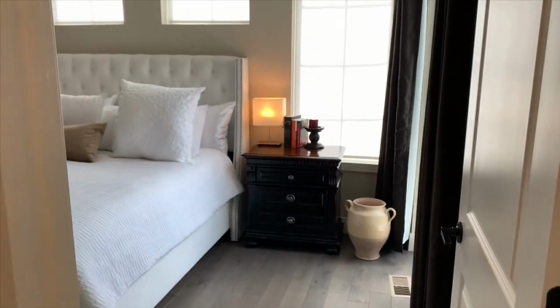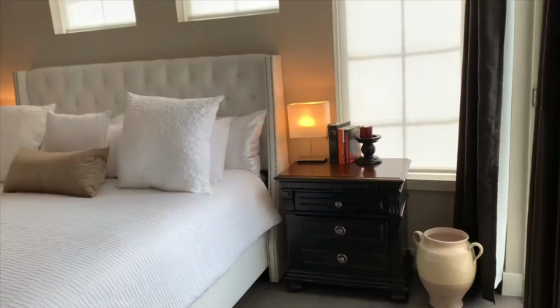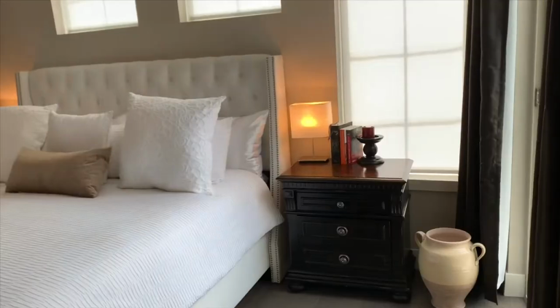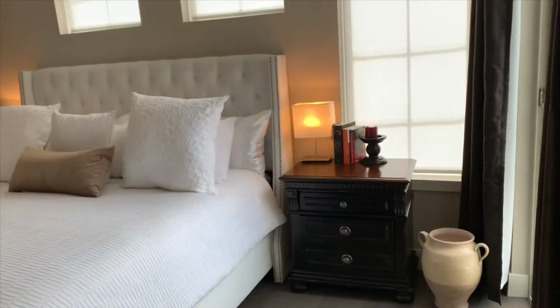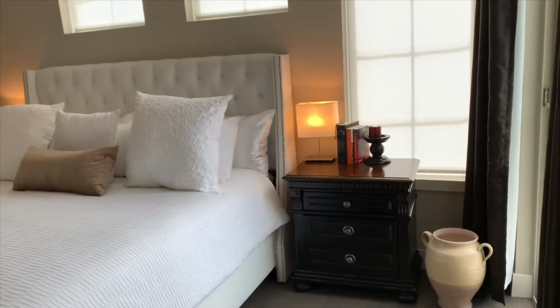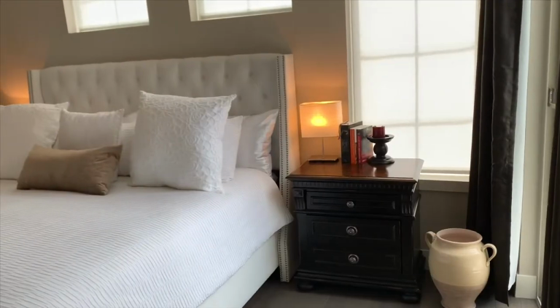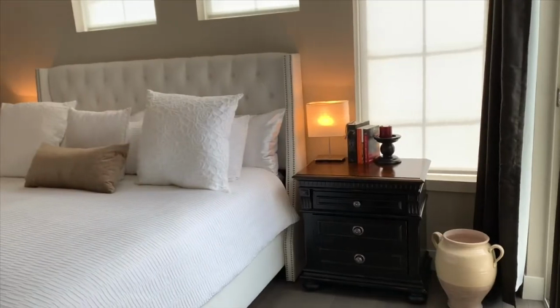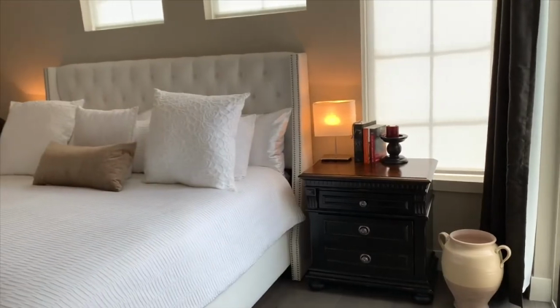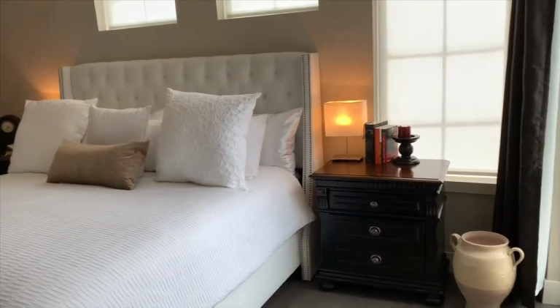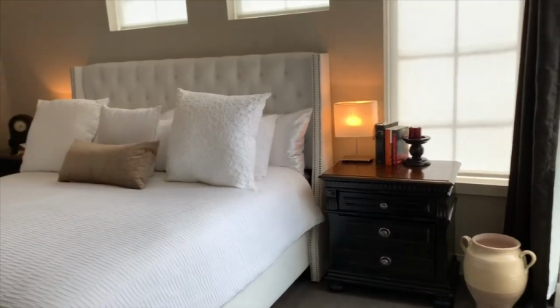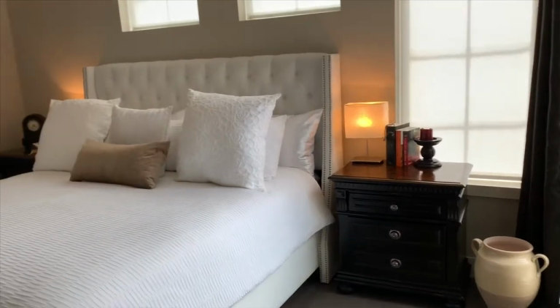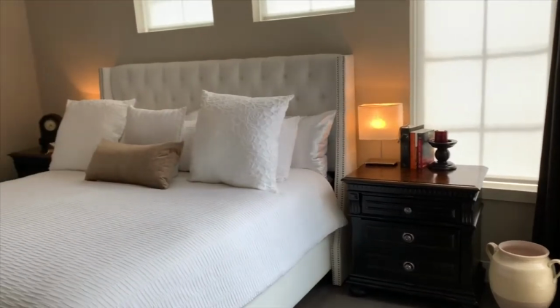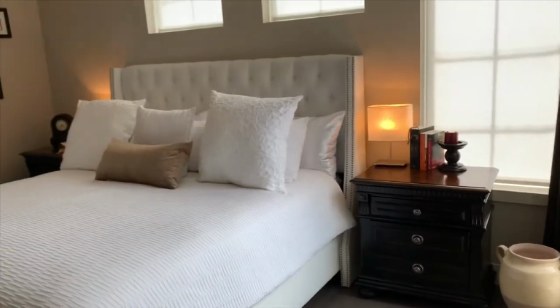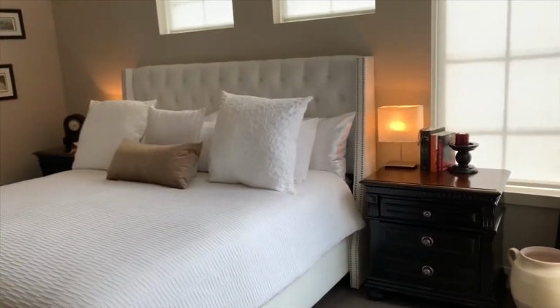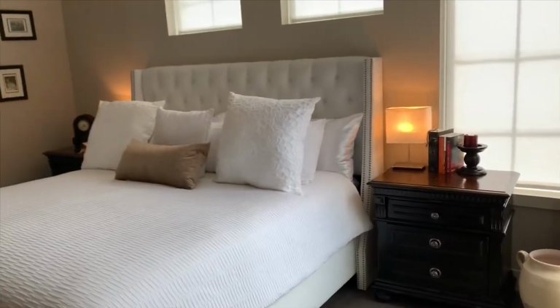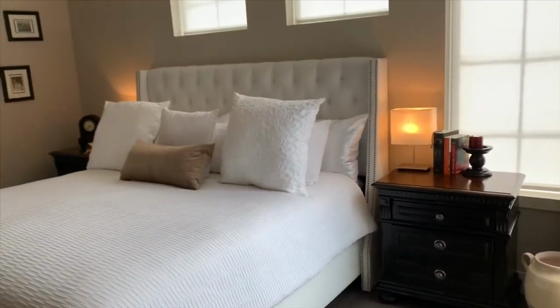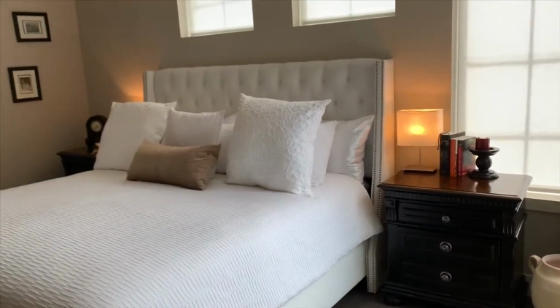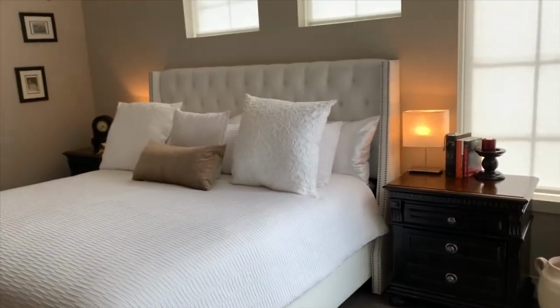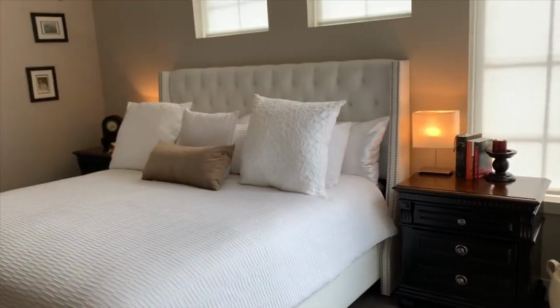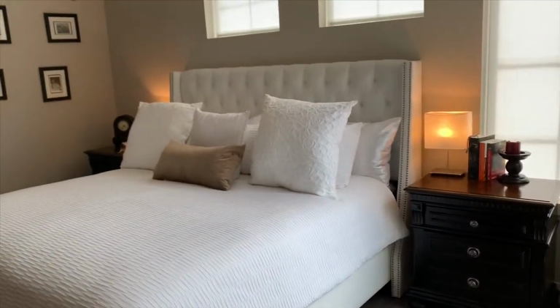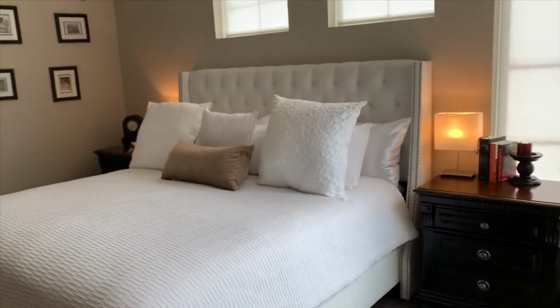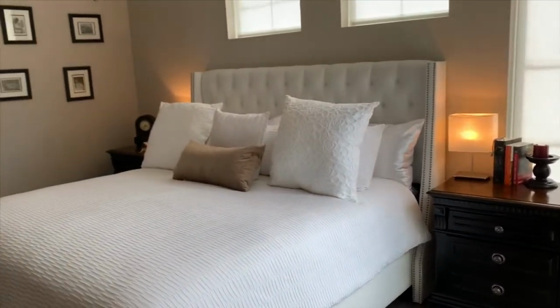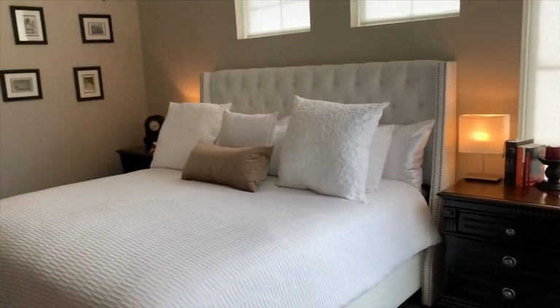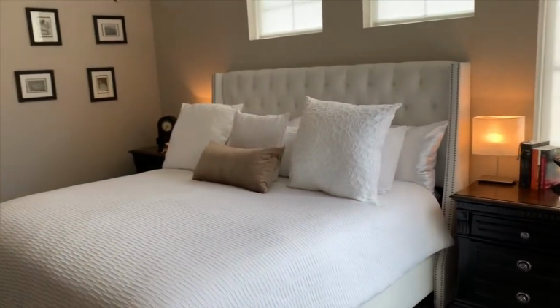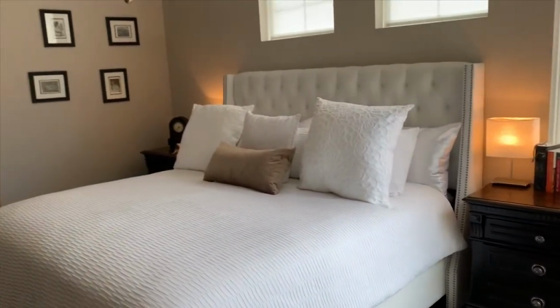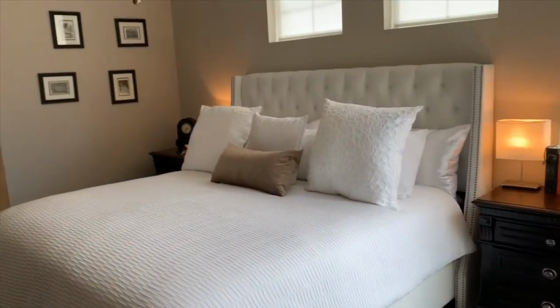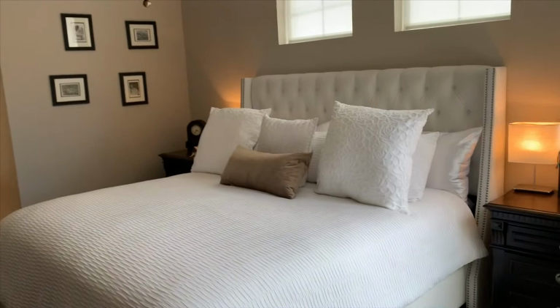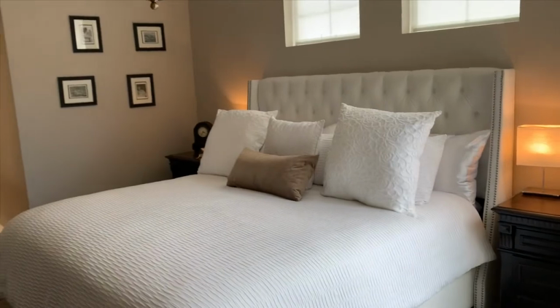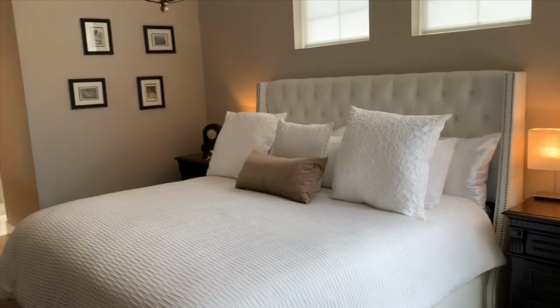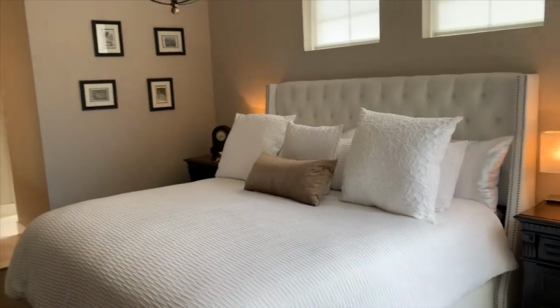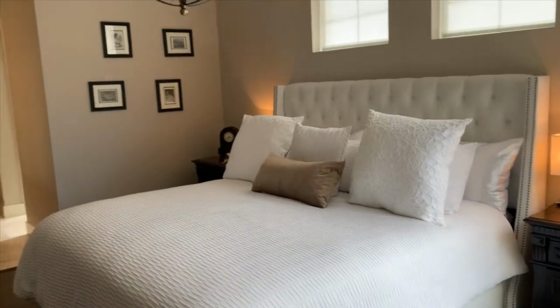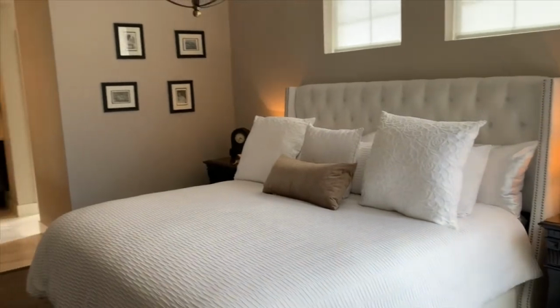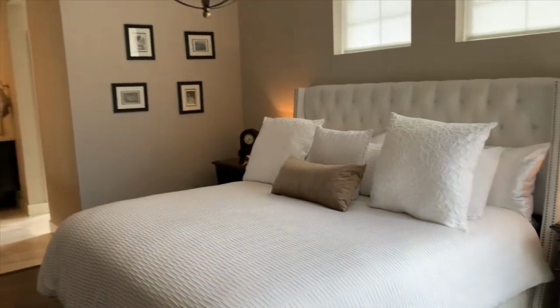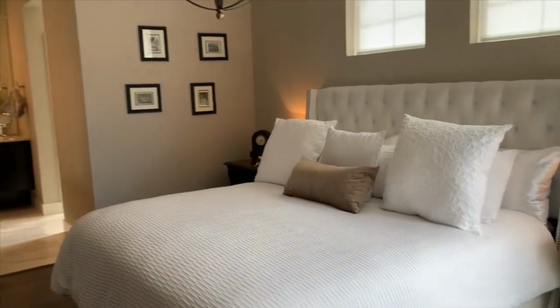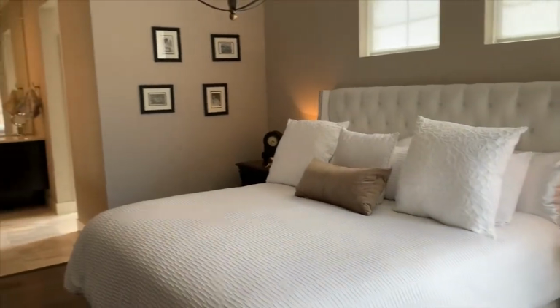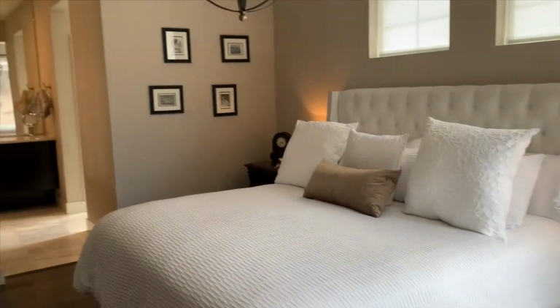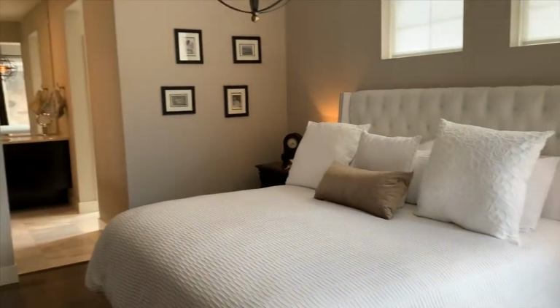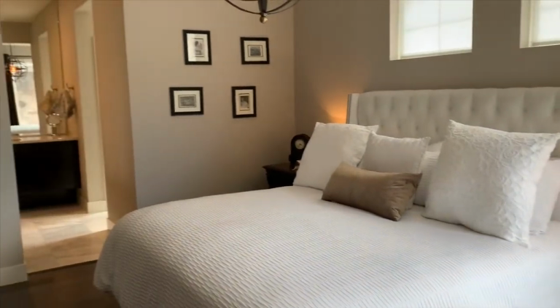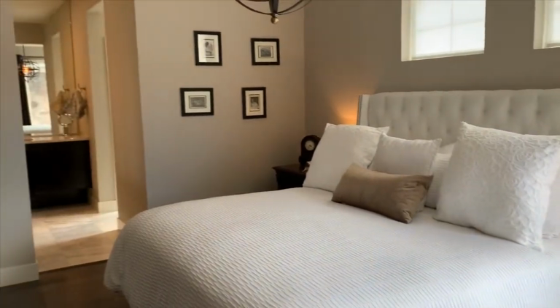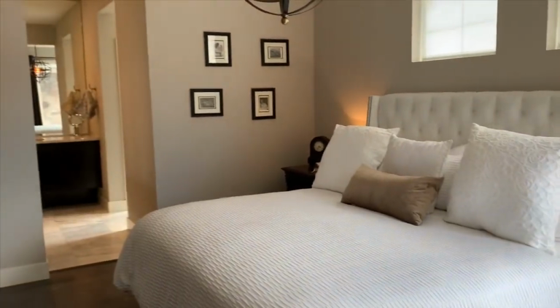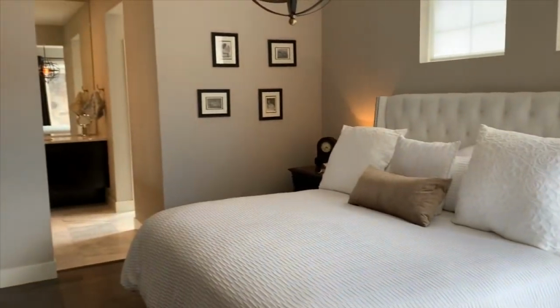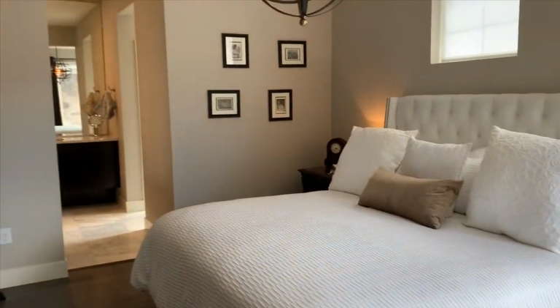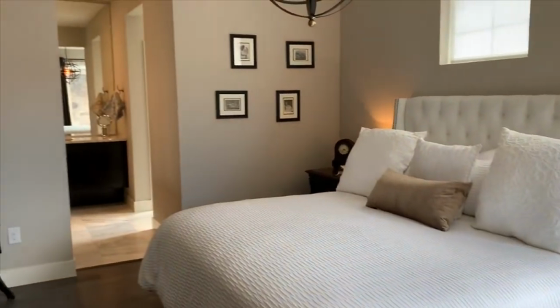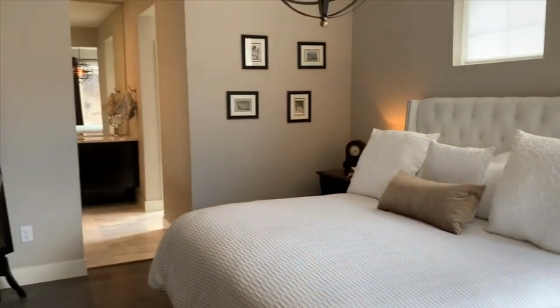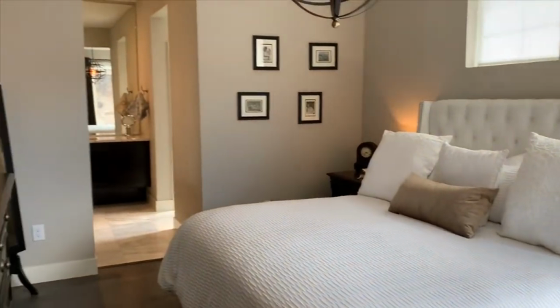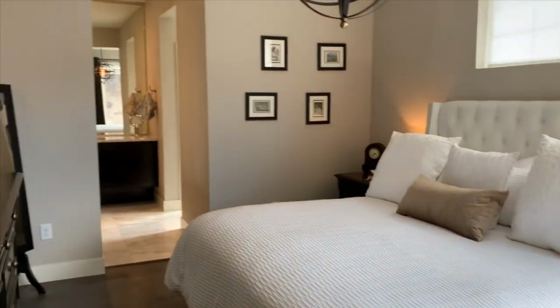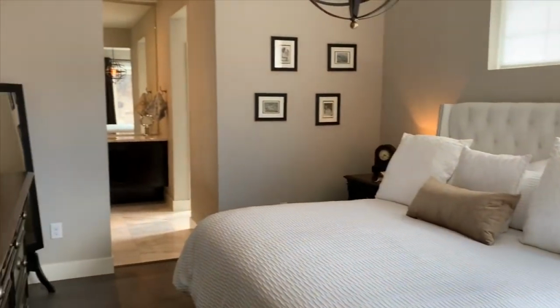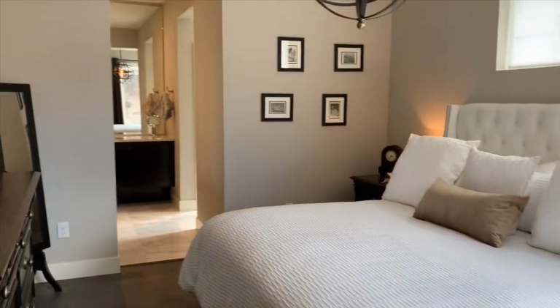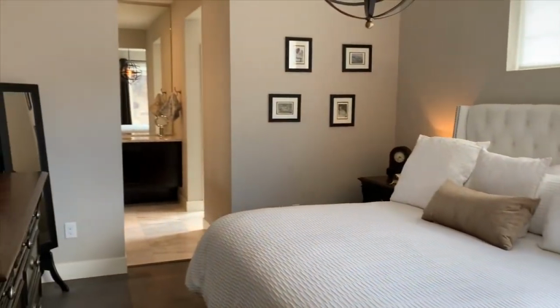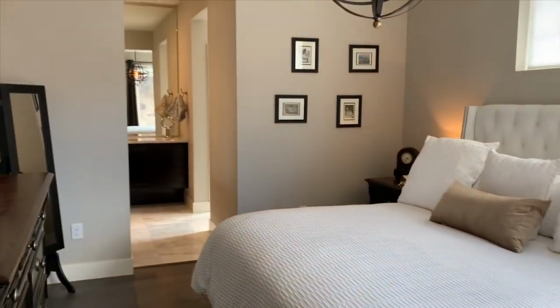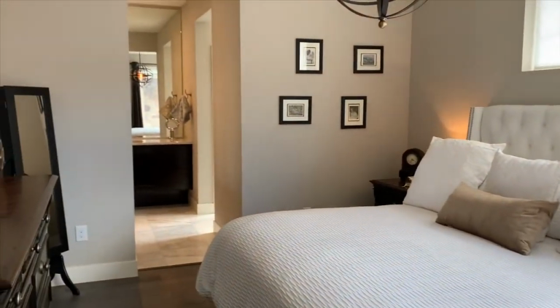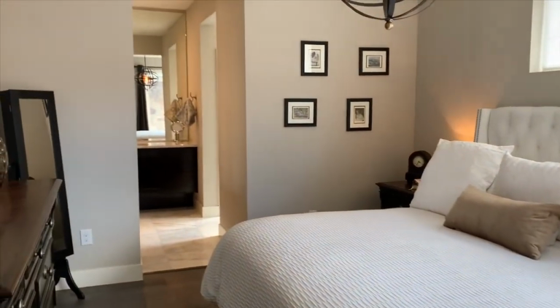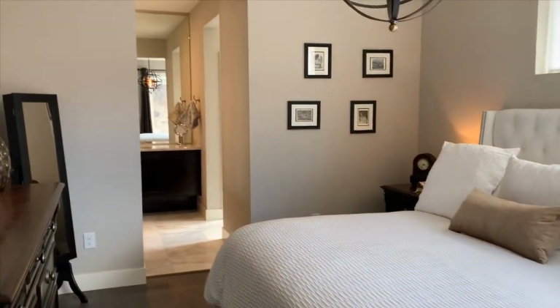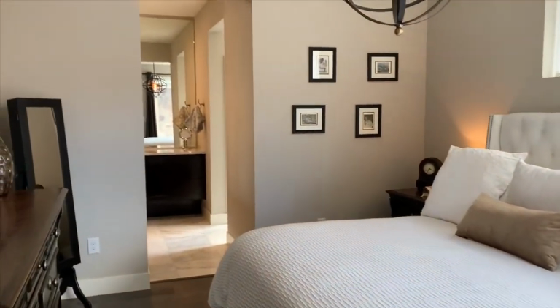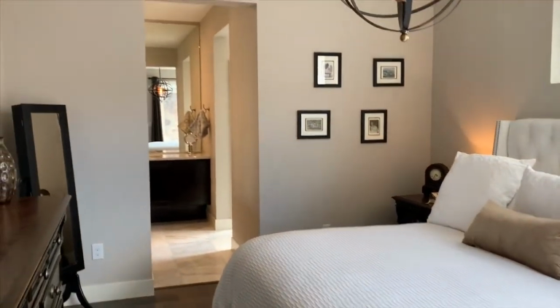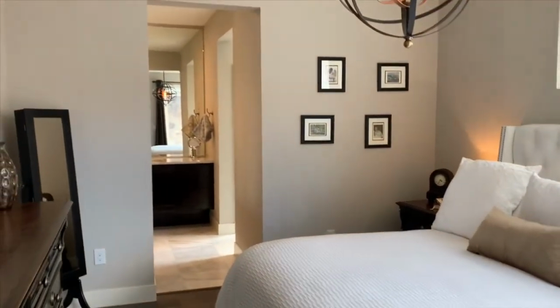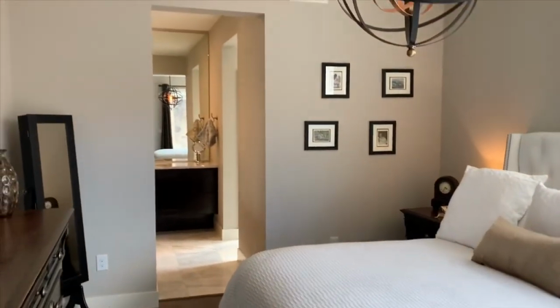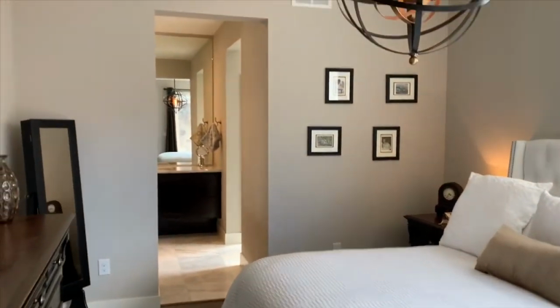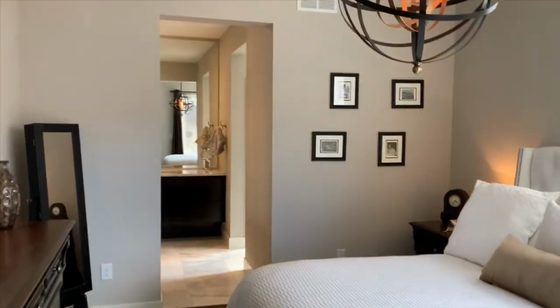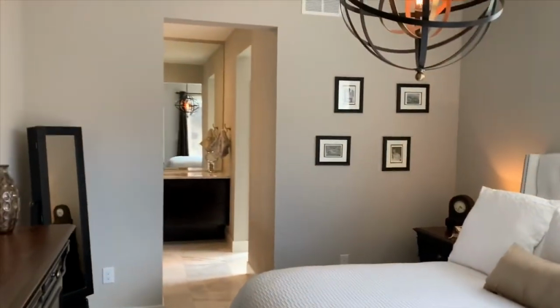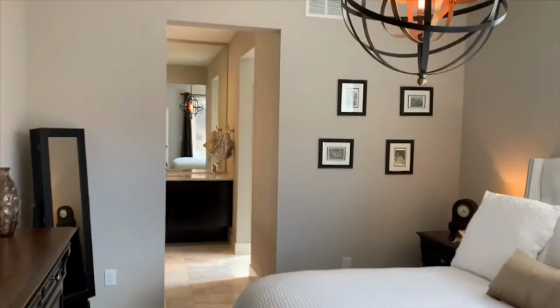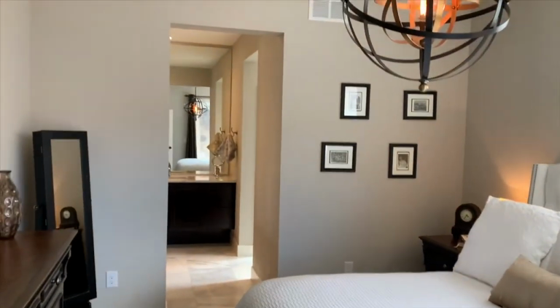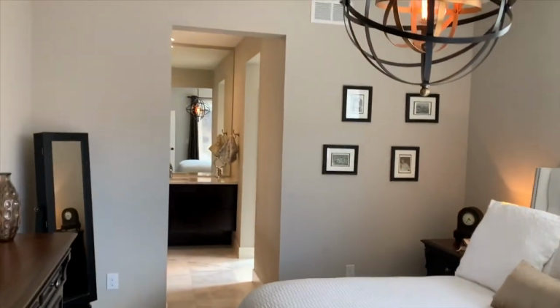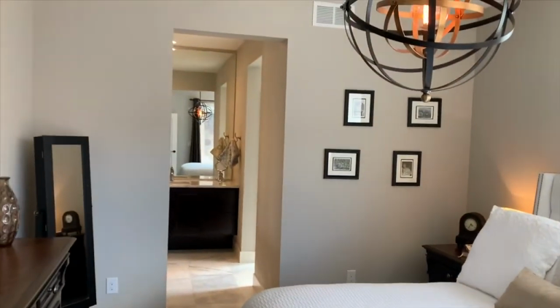The main floor master suite is spacious and filled with natural light. The bedroom opens up to your very own private courtyard.